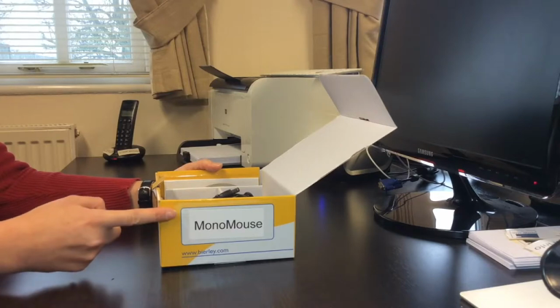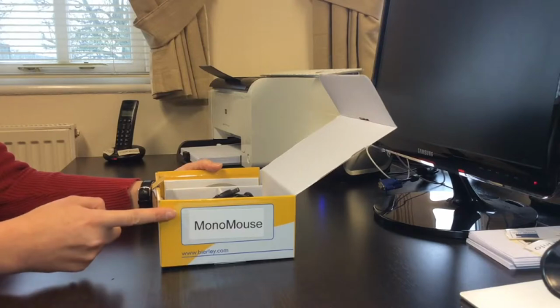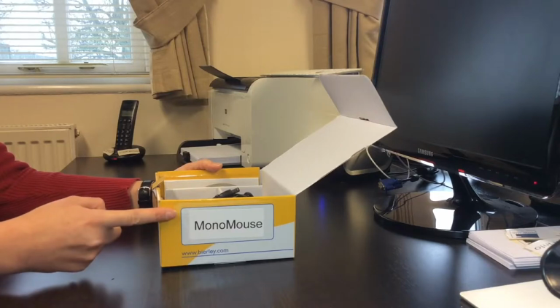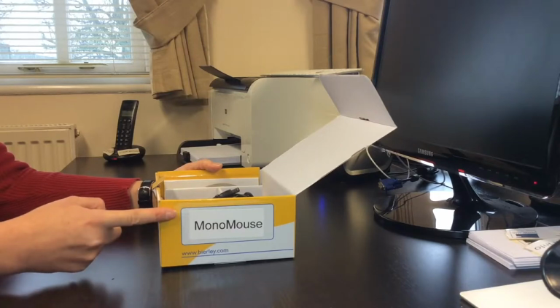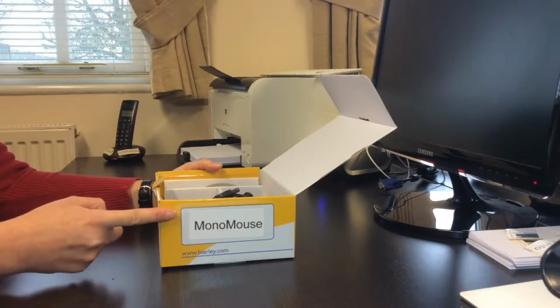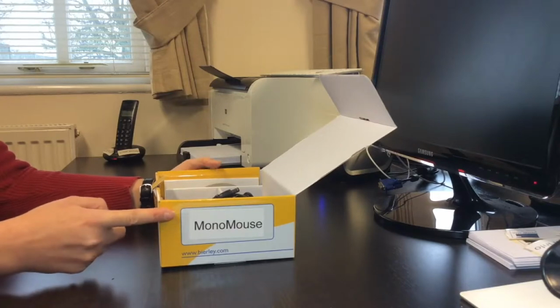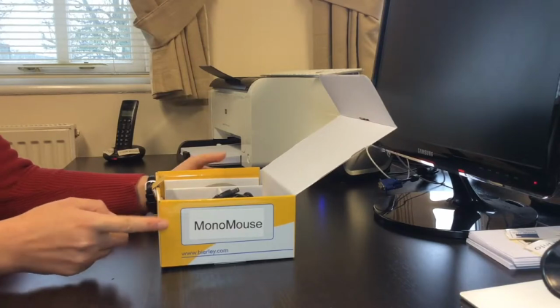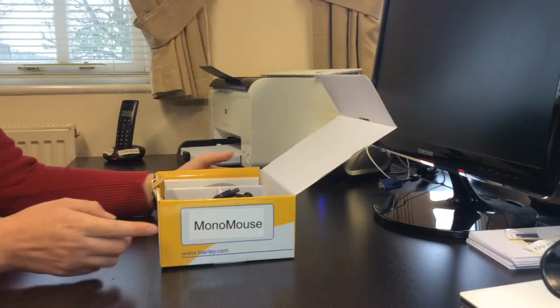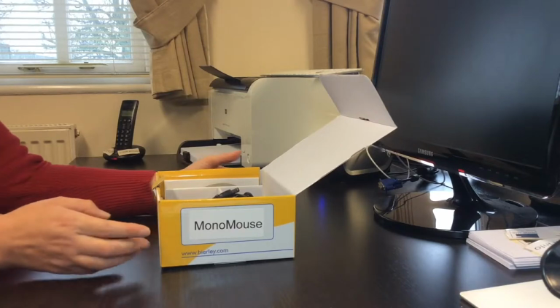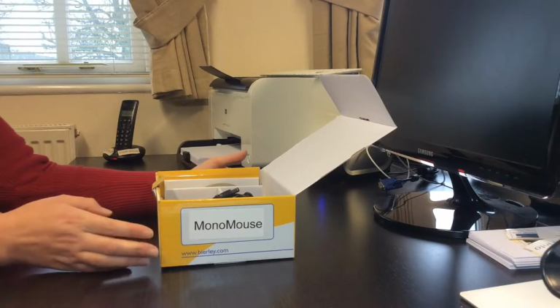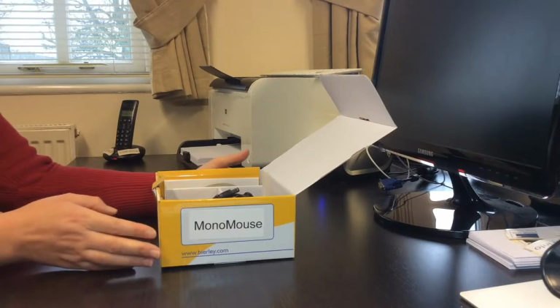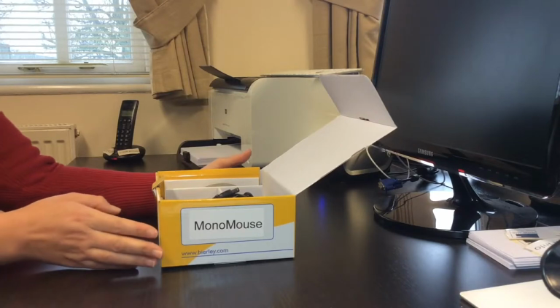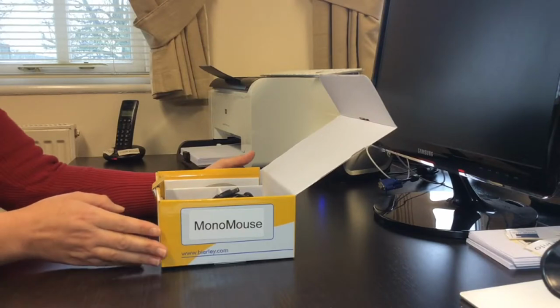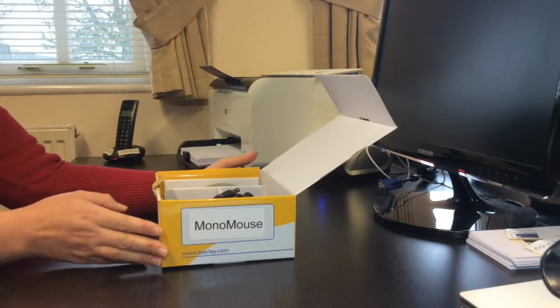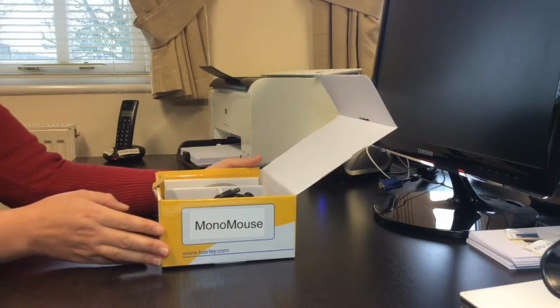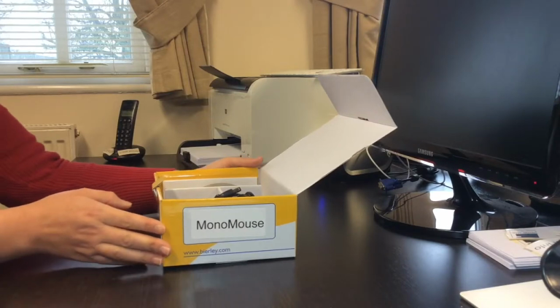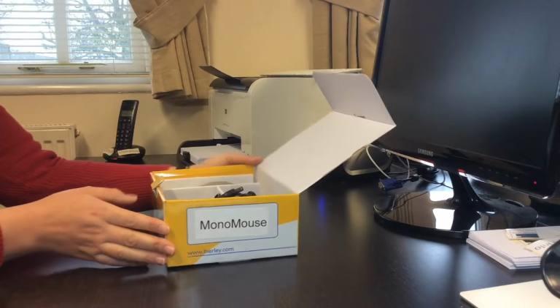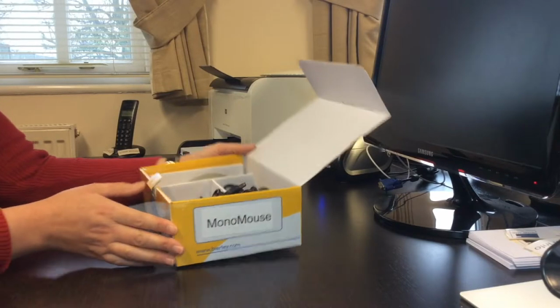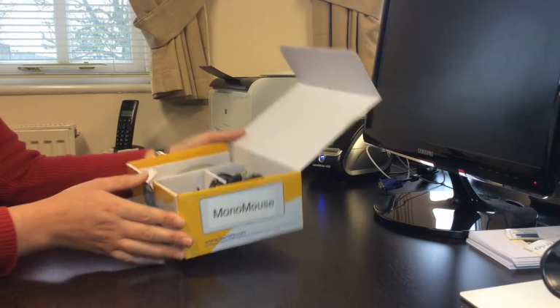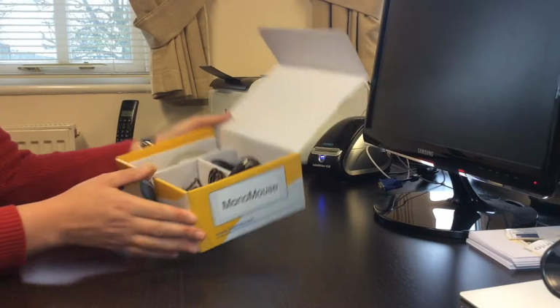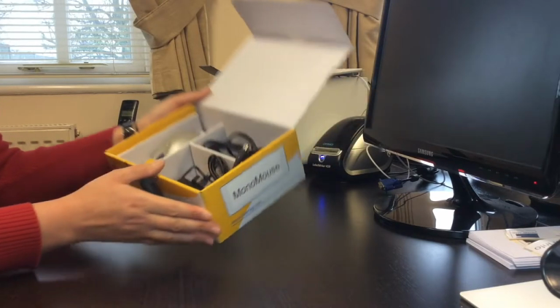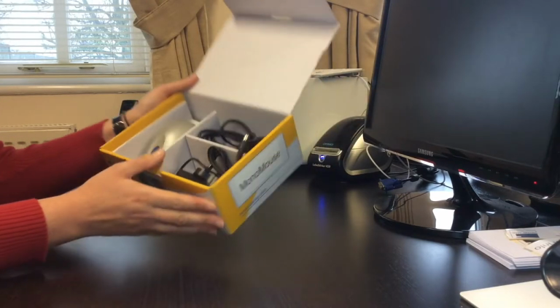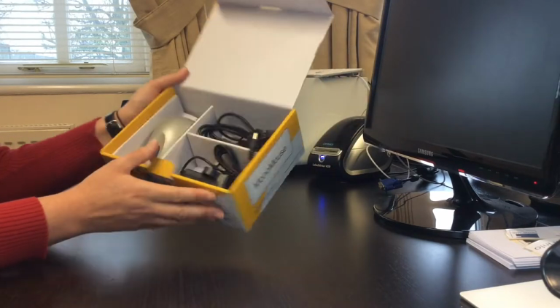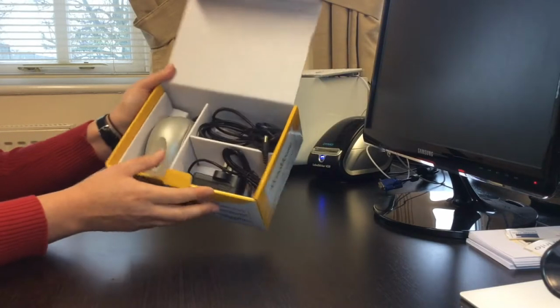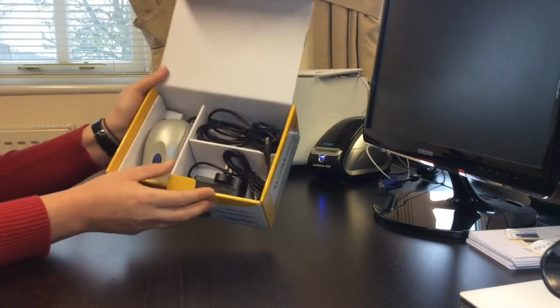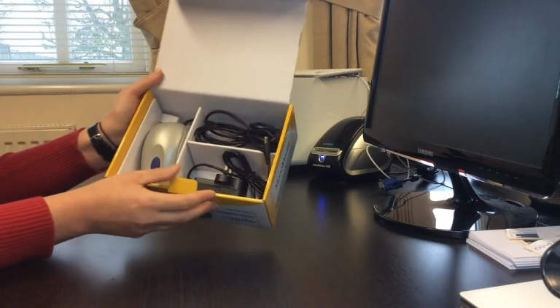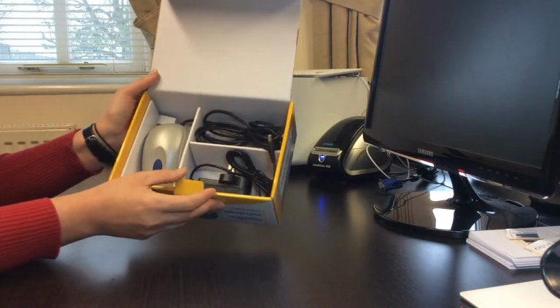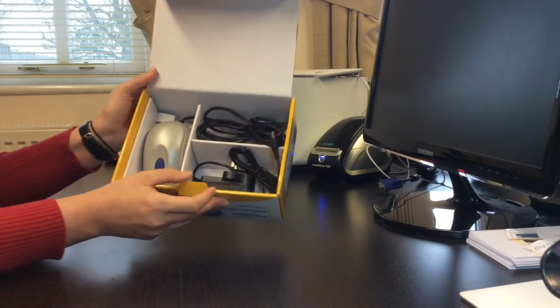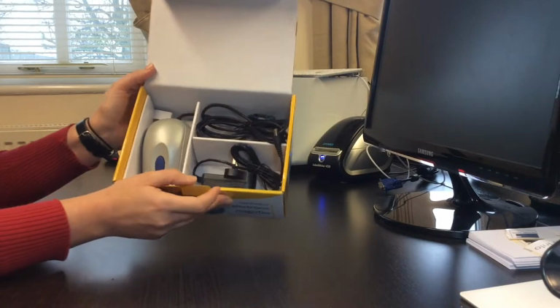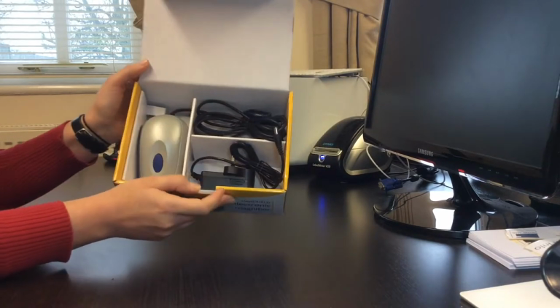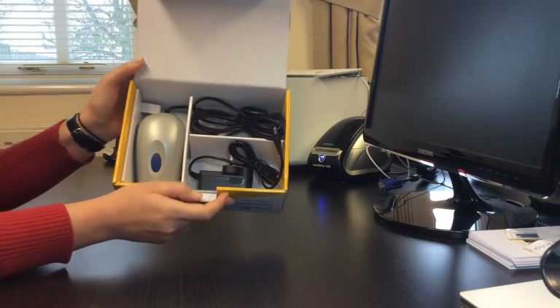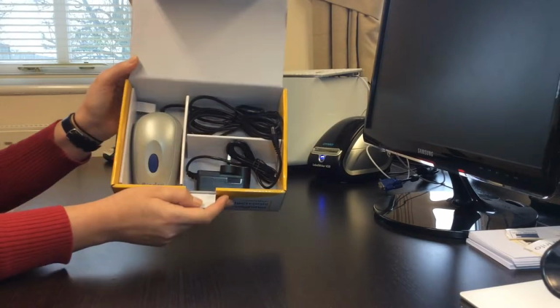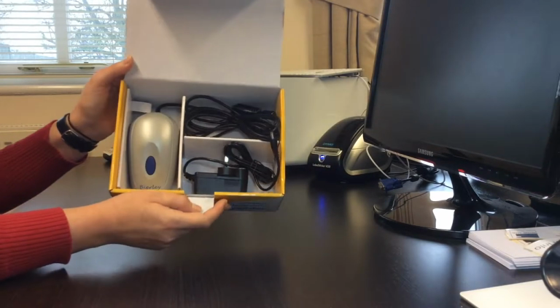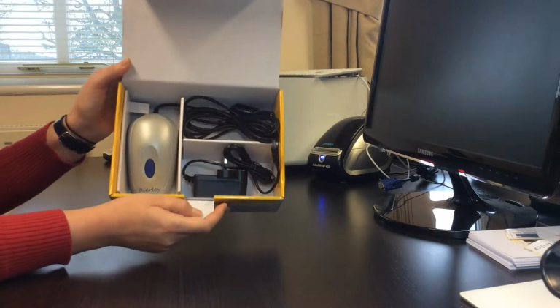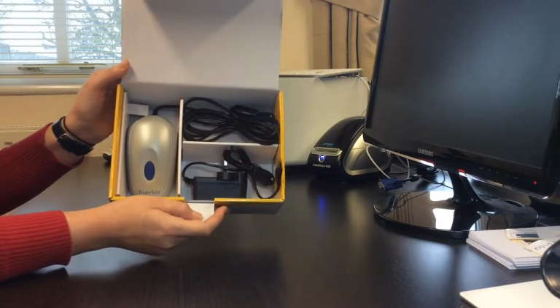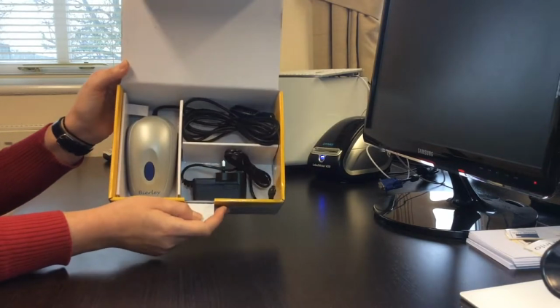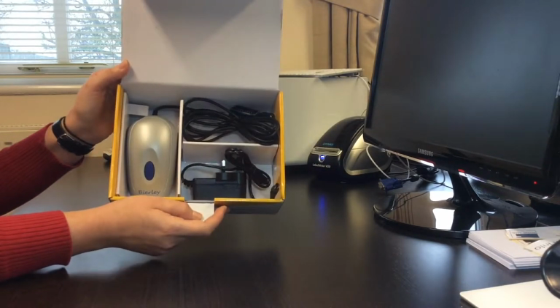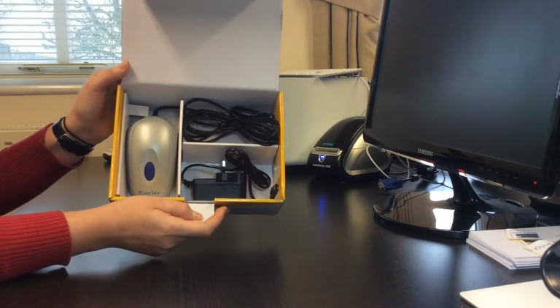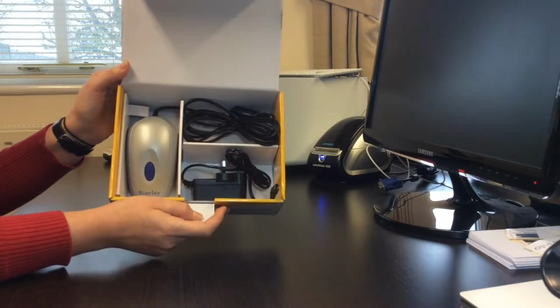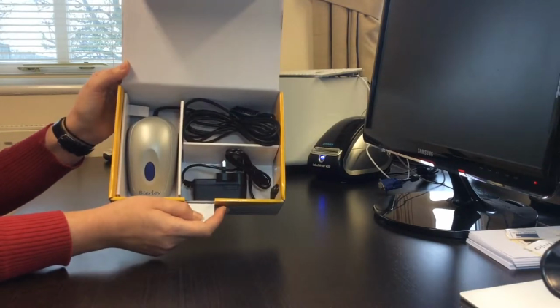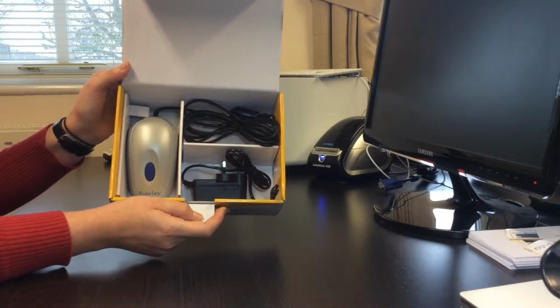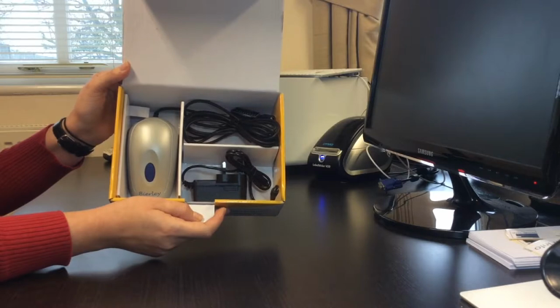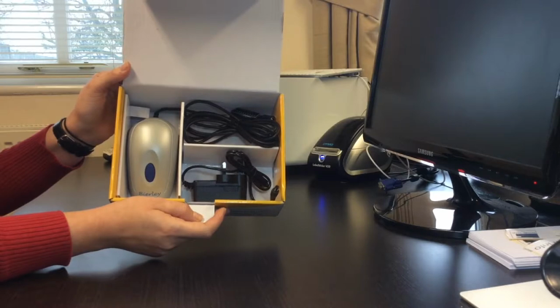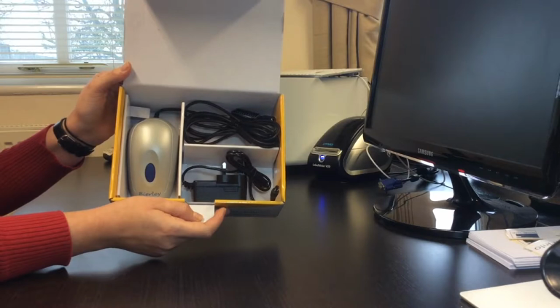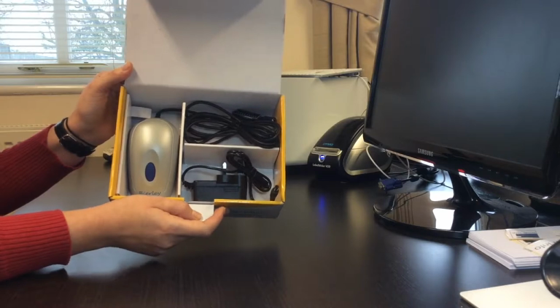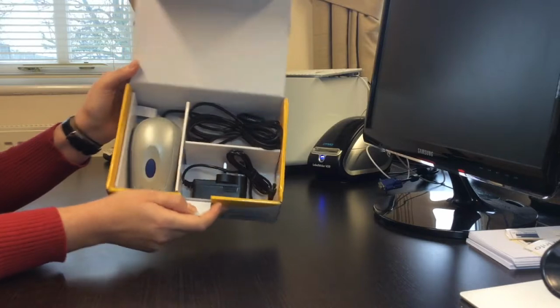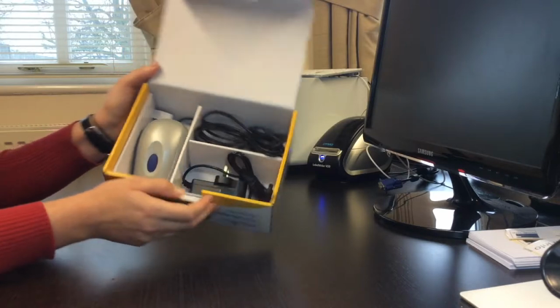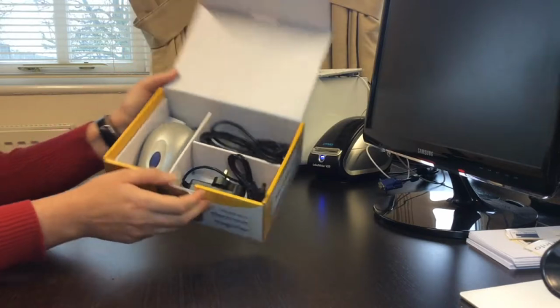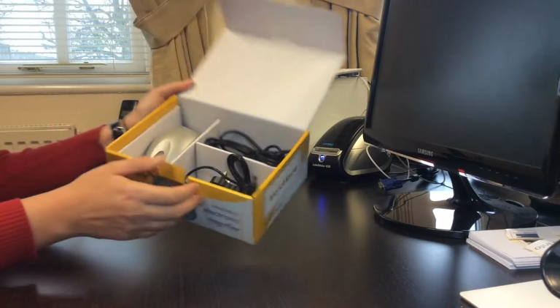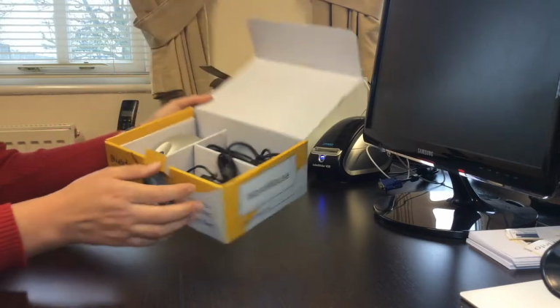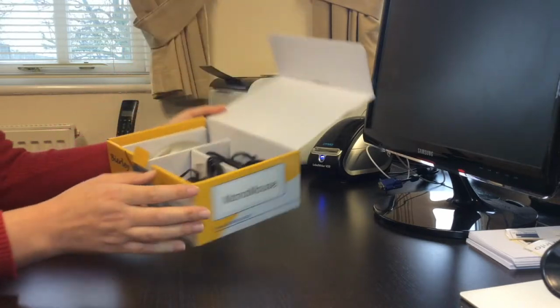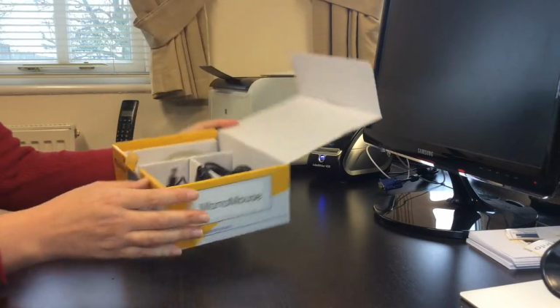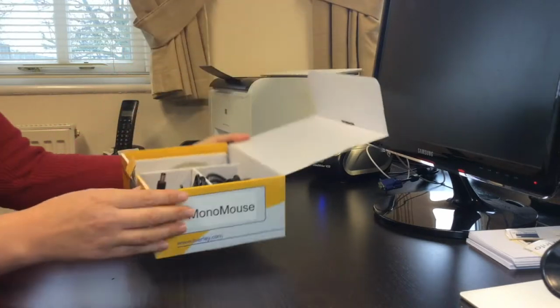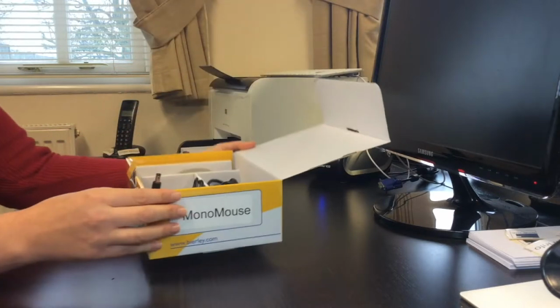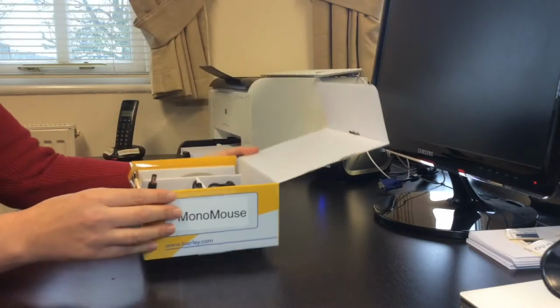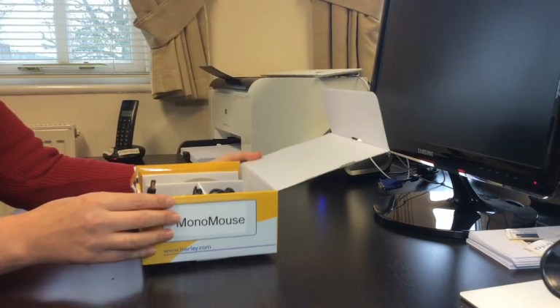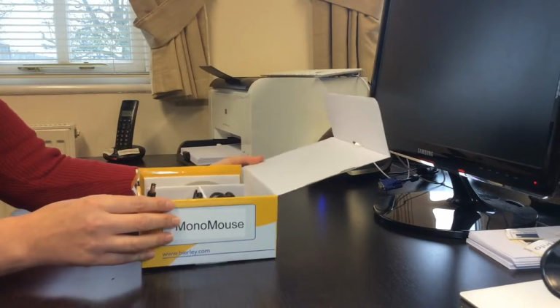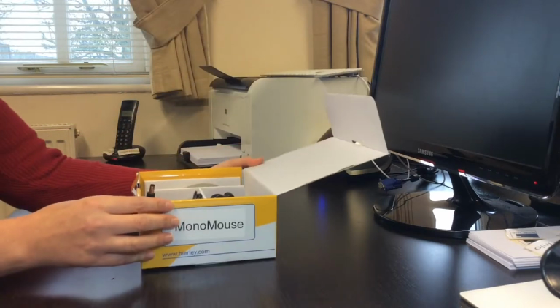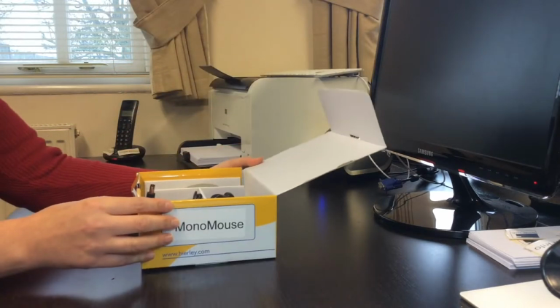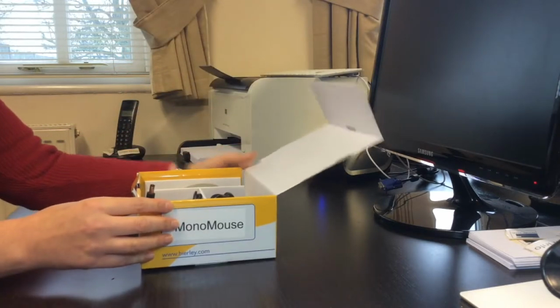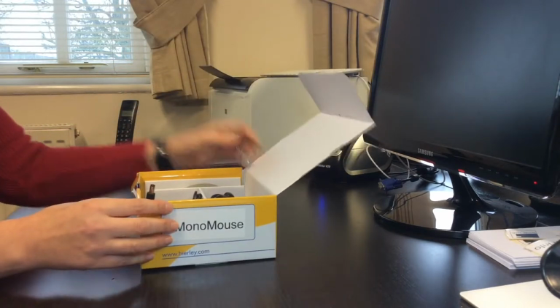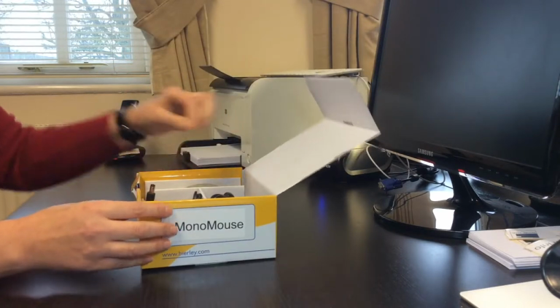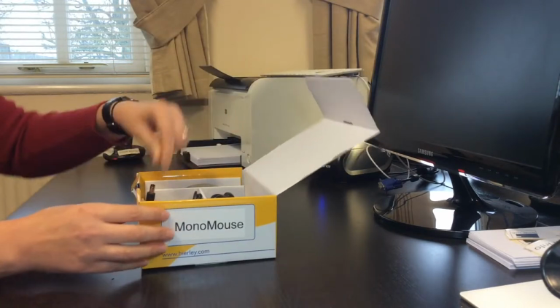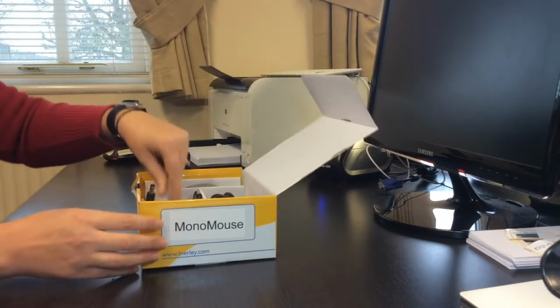This is the Monomouse electronic magnifier from Beerly, which you can use to magnify anything using your existing television.